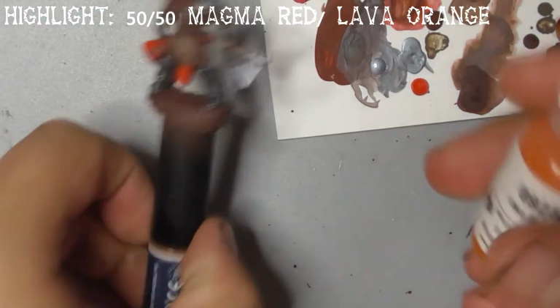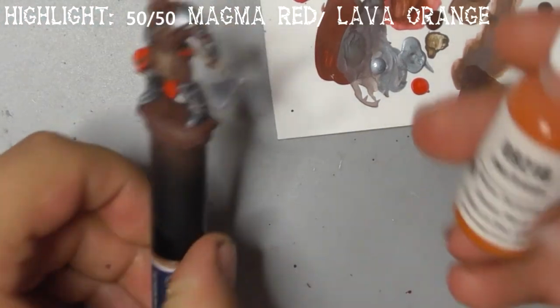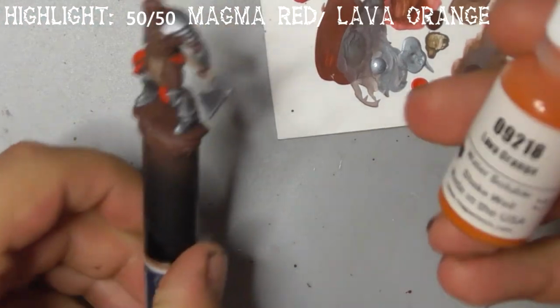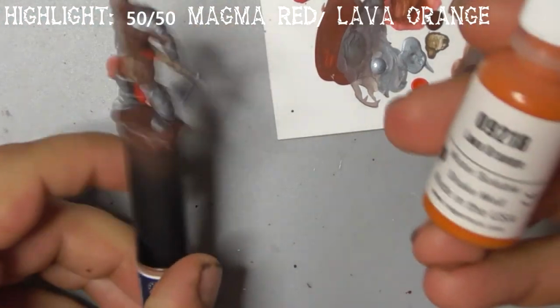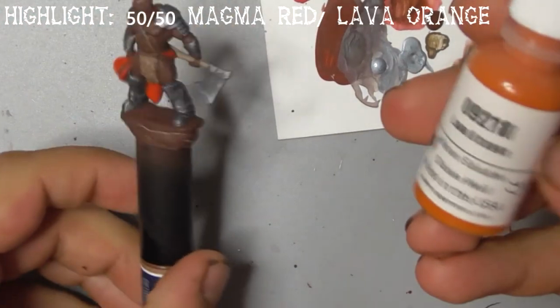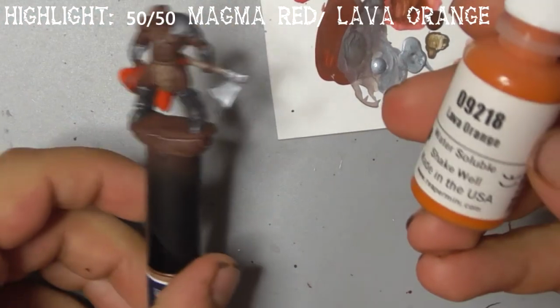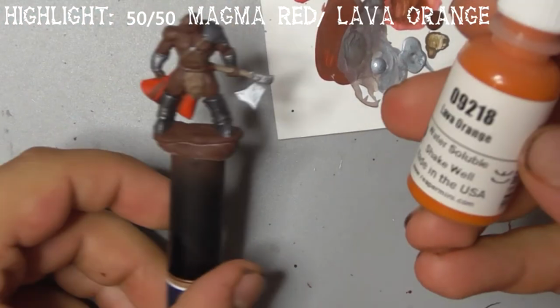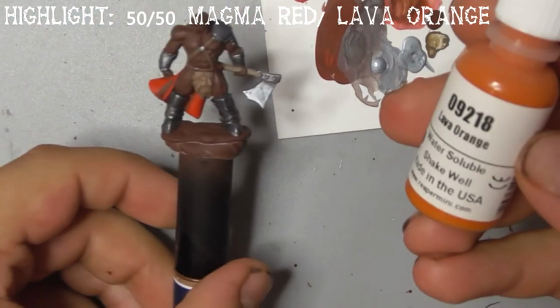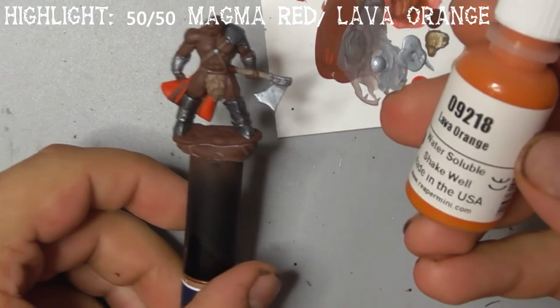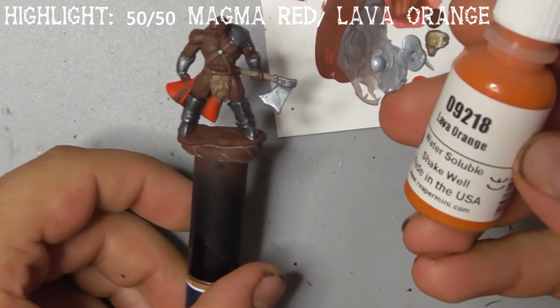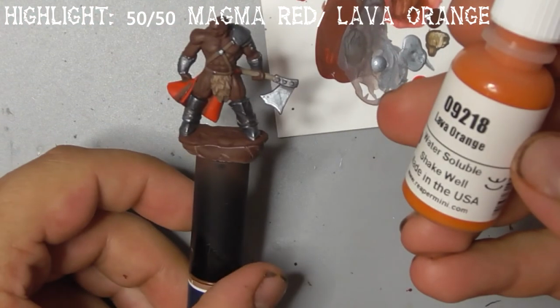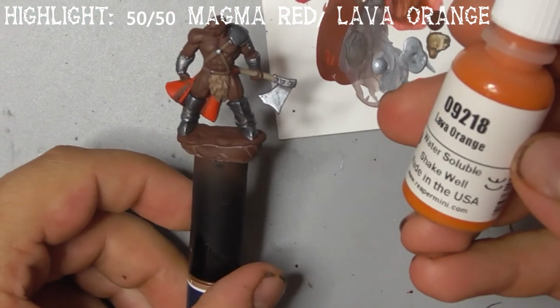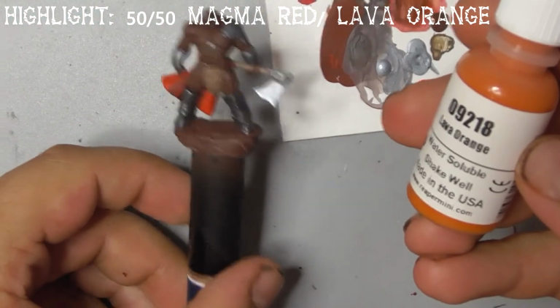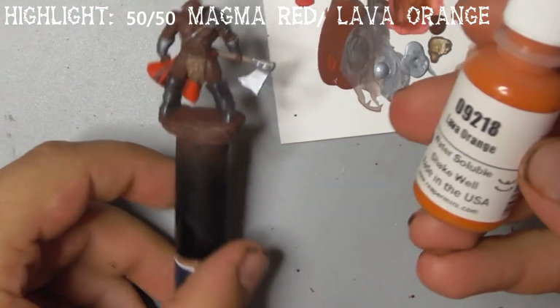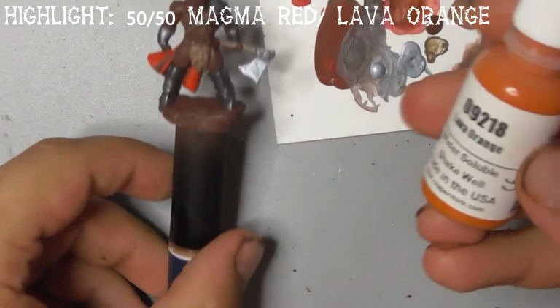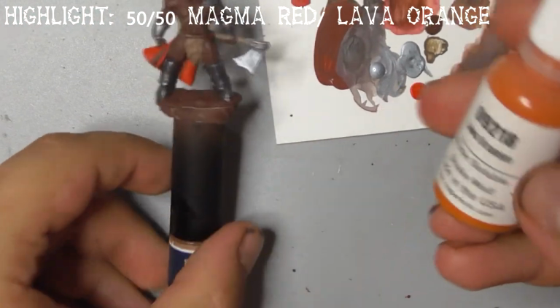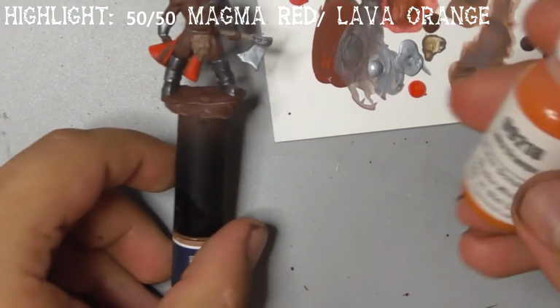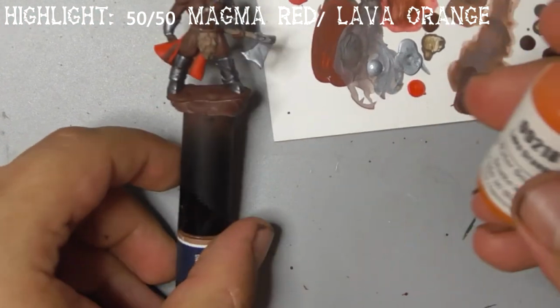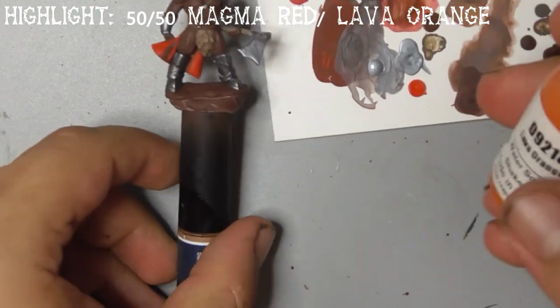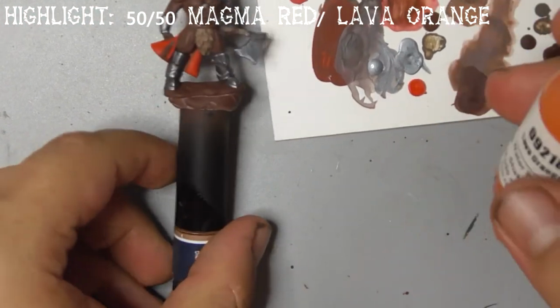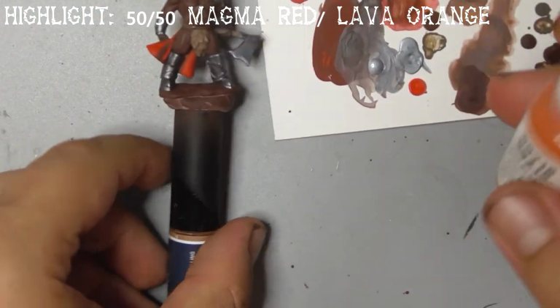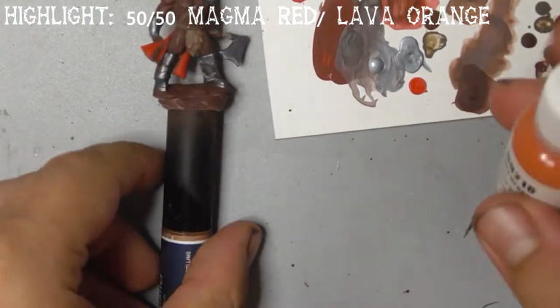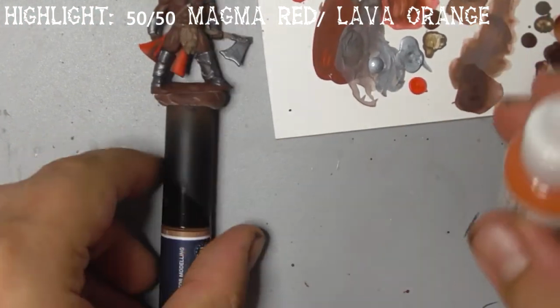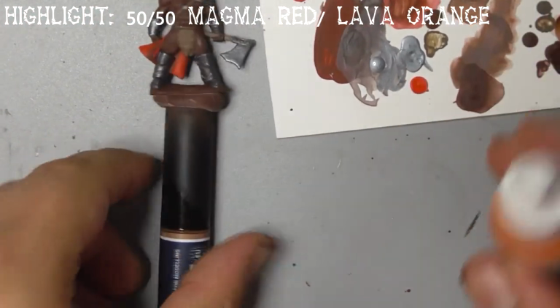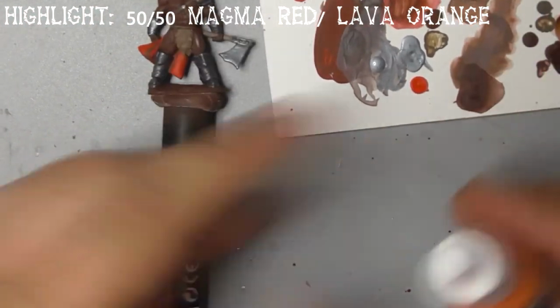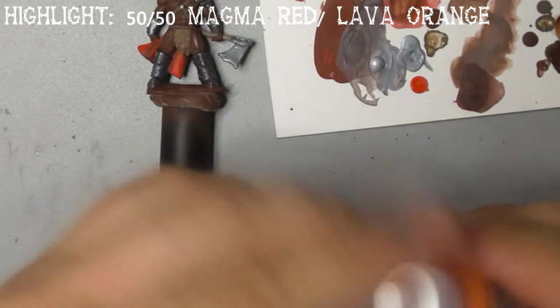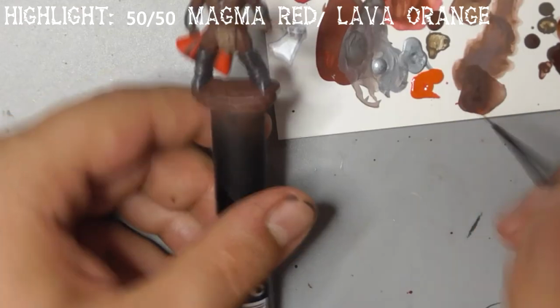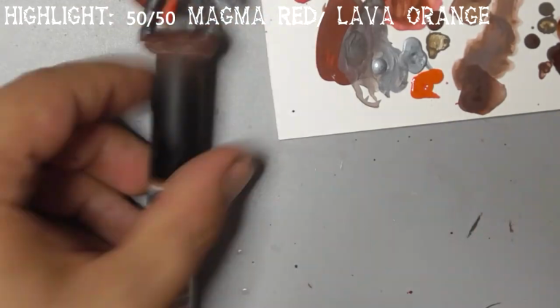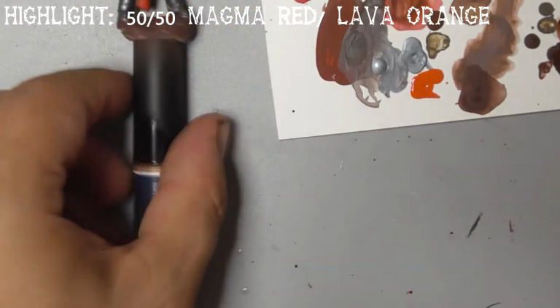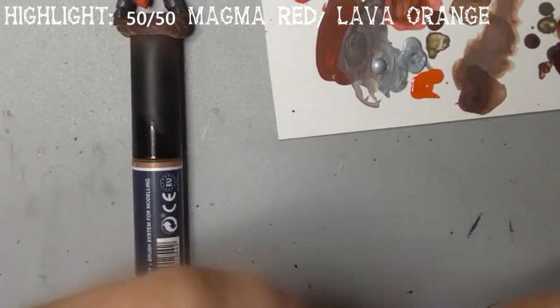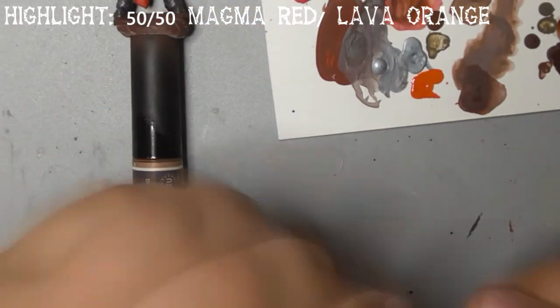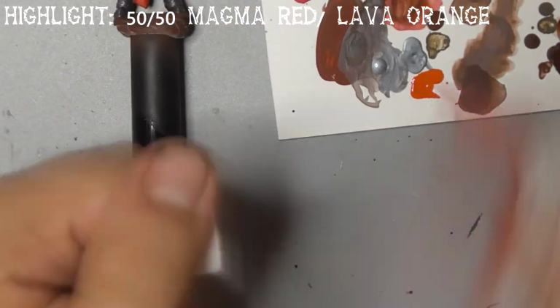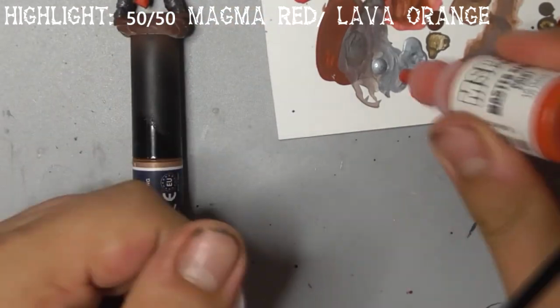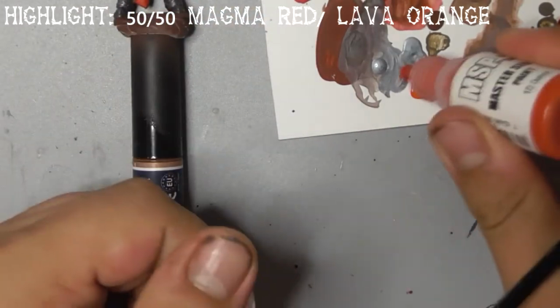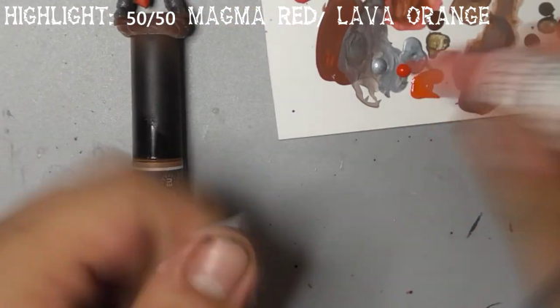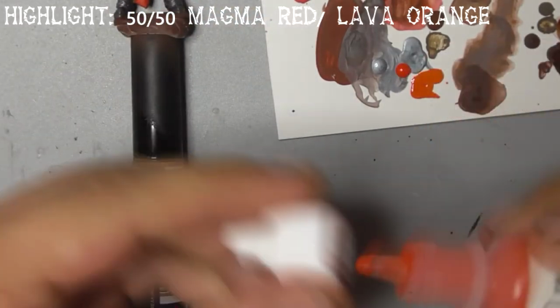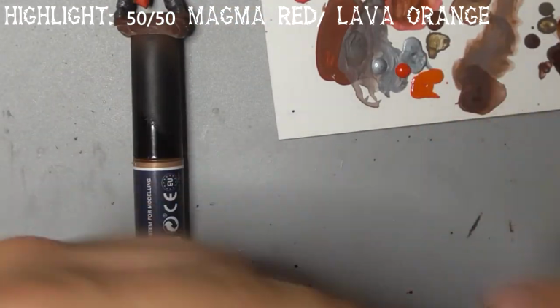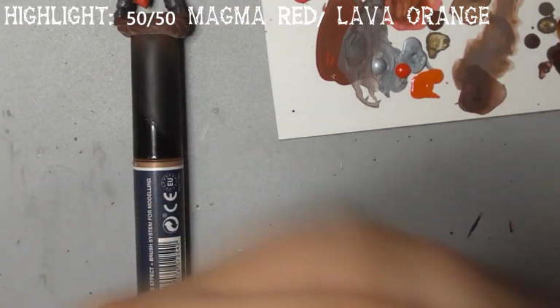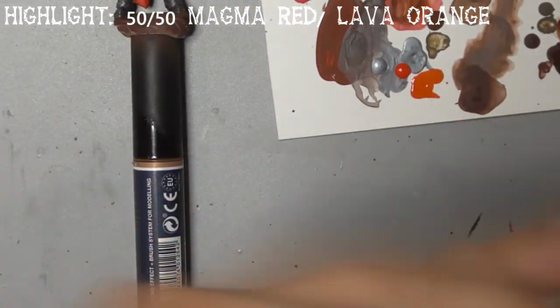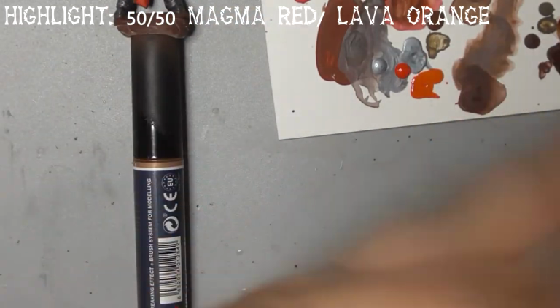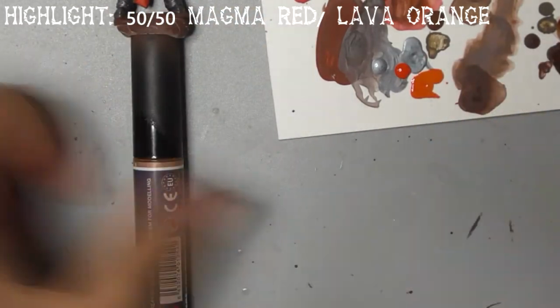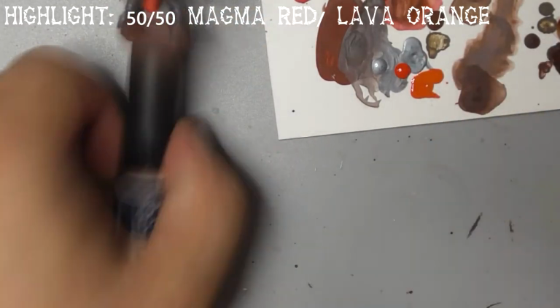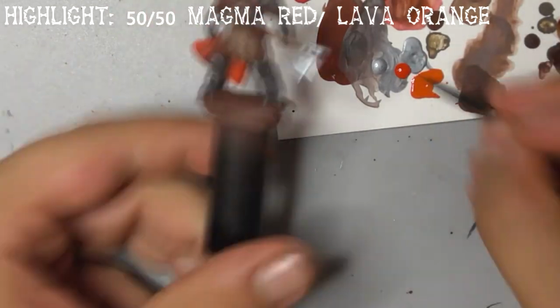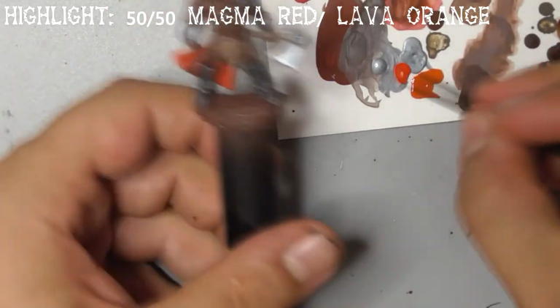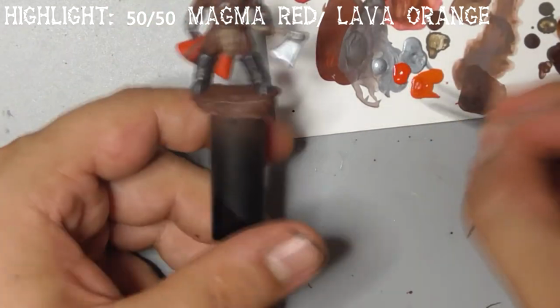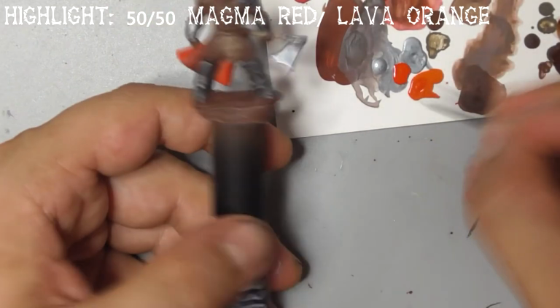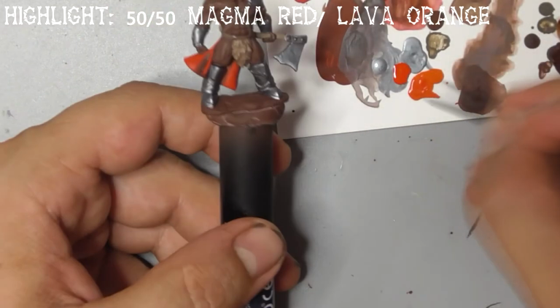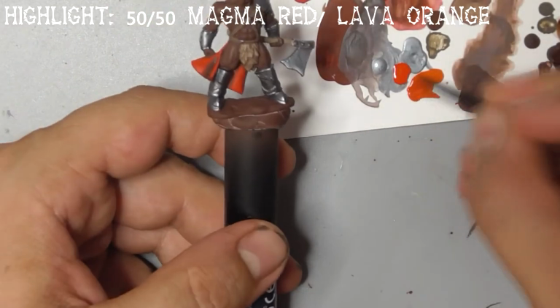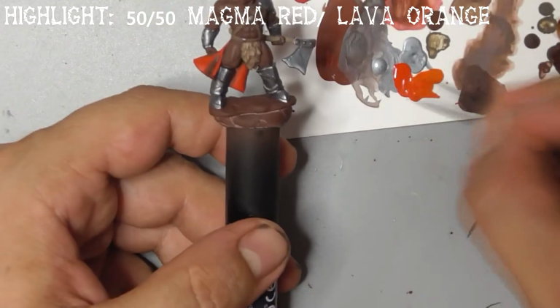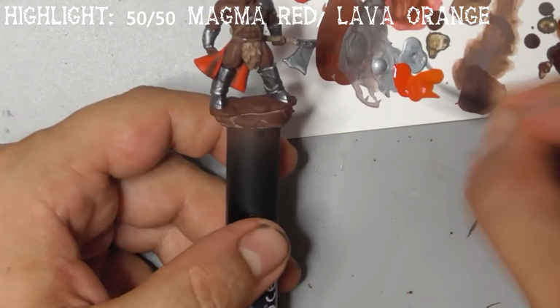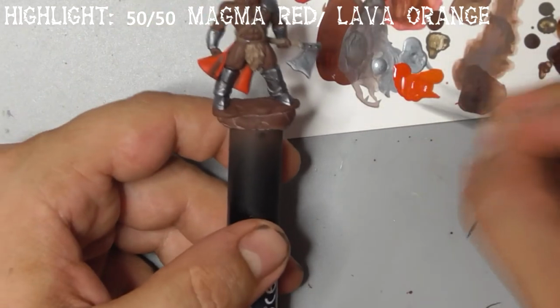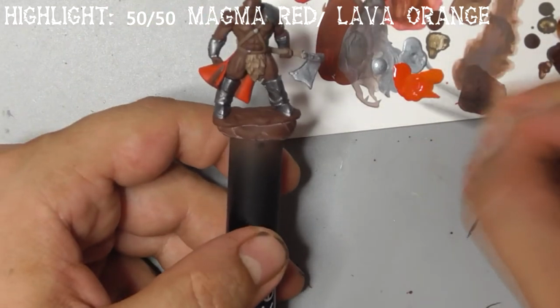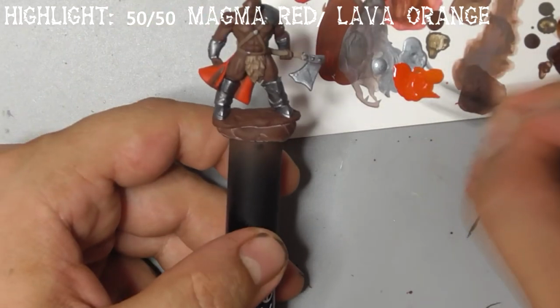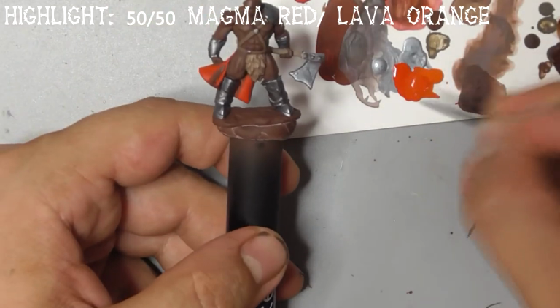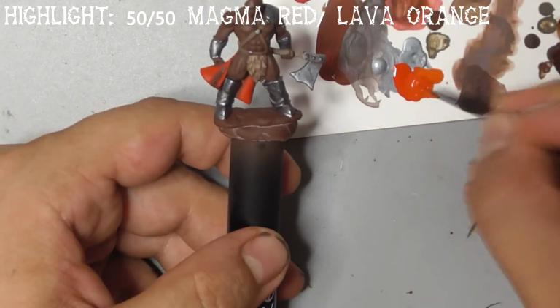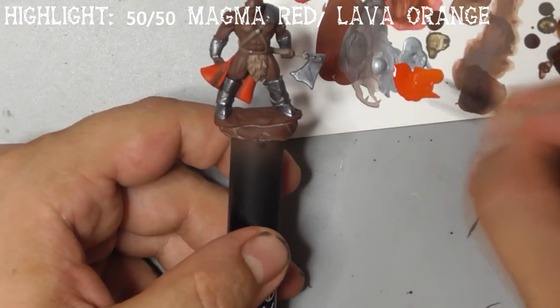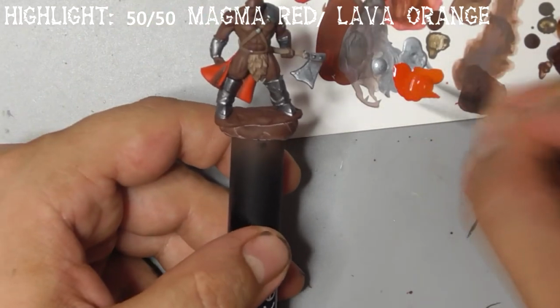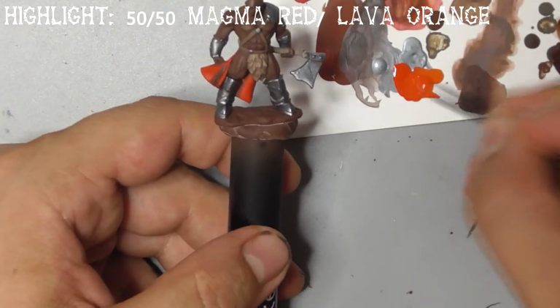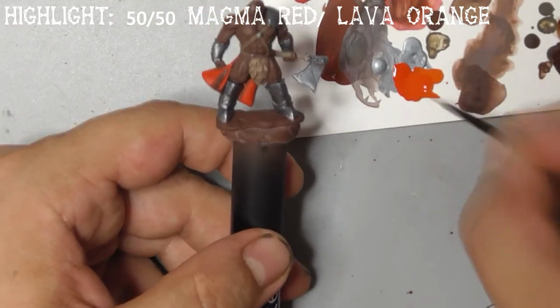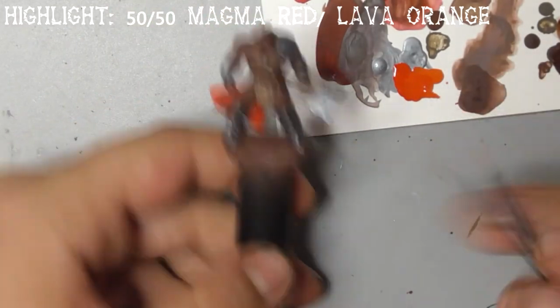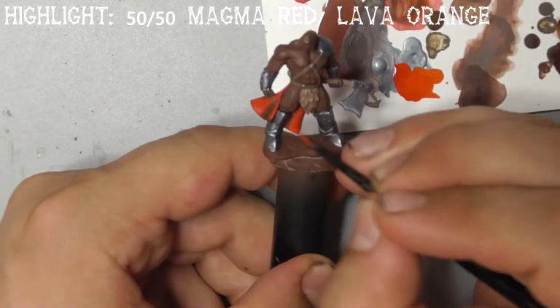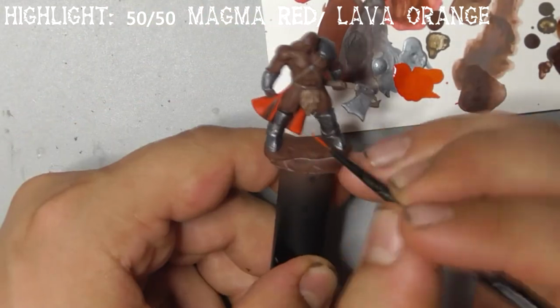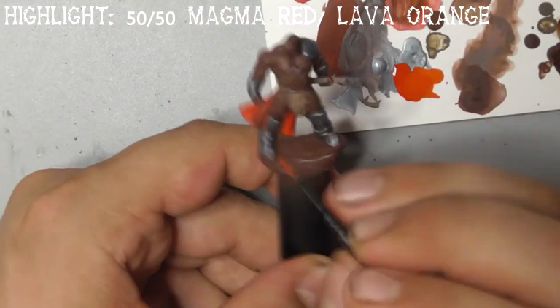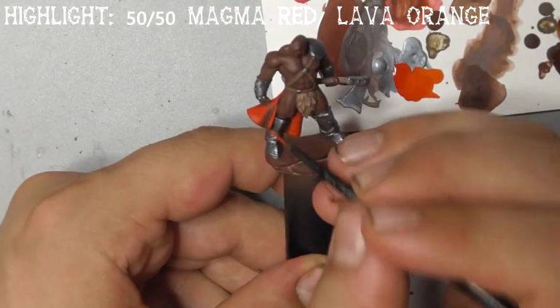Finally, mix magma red and lava orange together and do a final highlight on his red cloth, feathering it gently towards the edges.